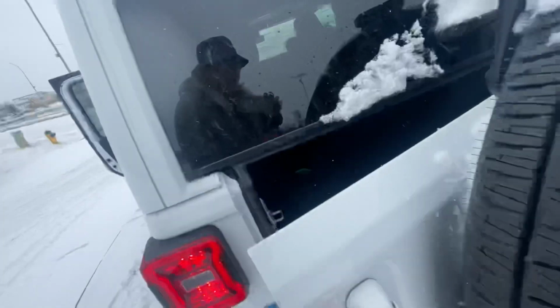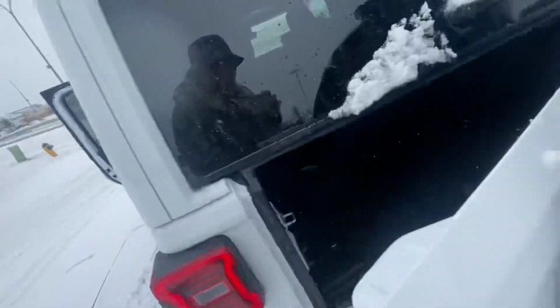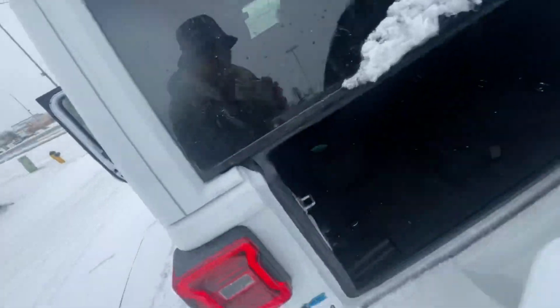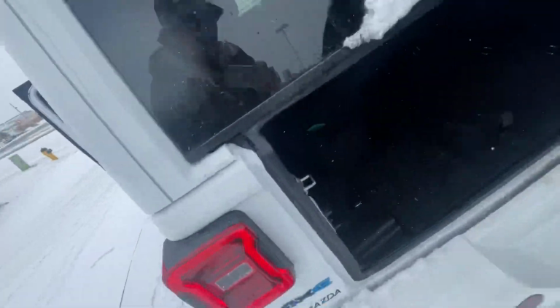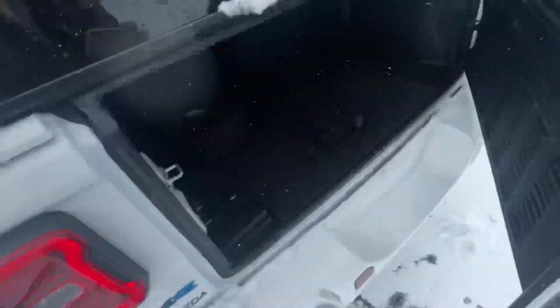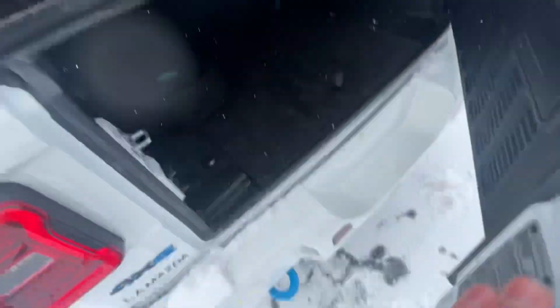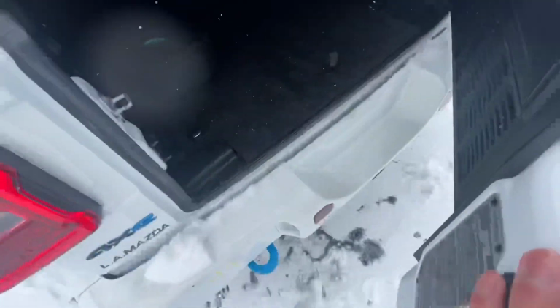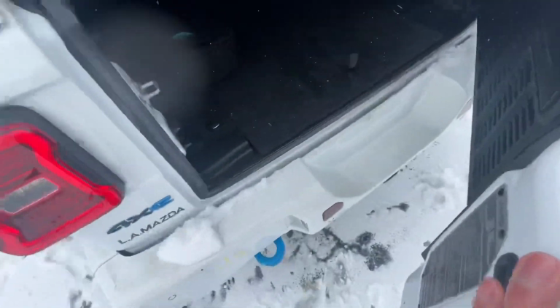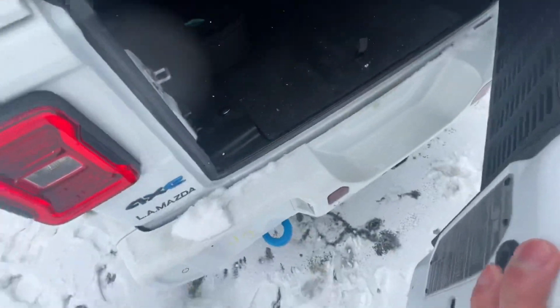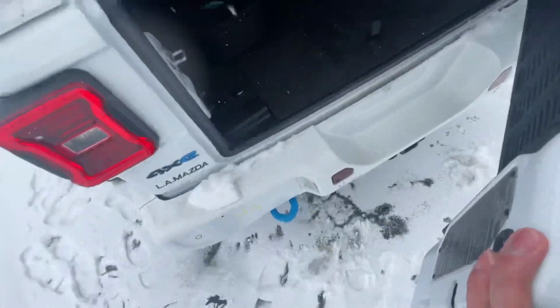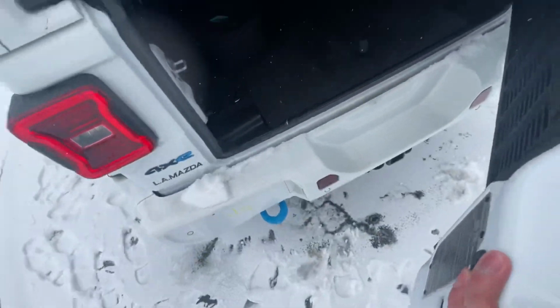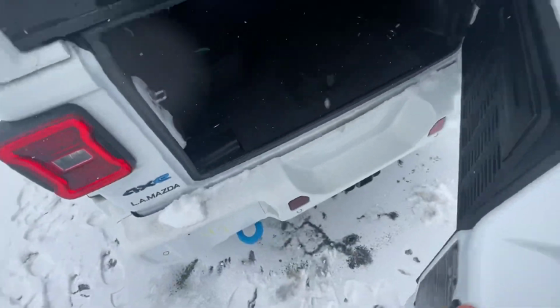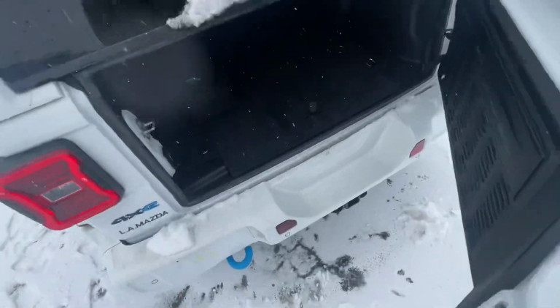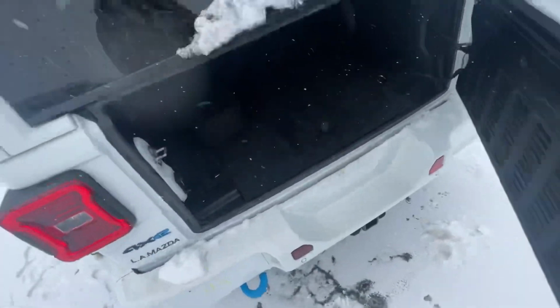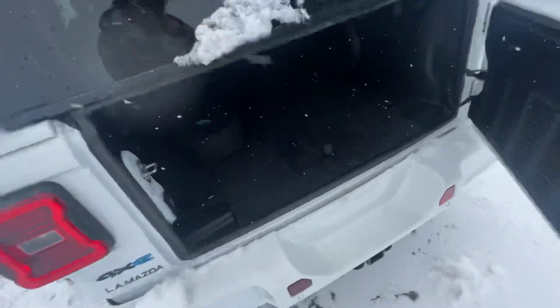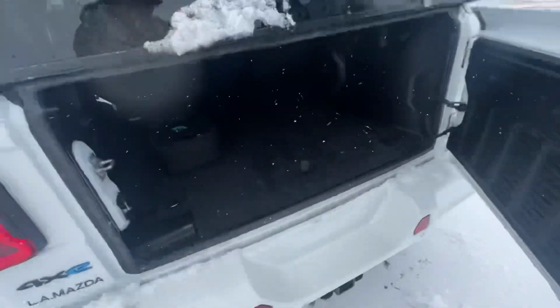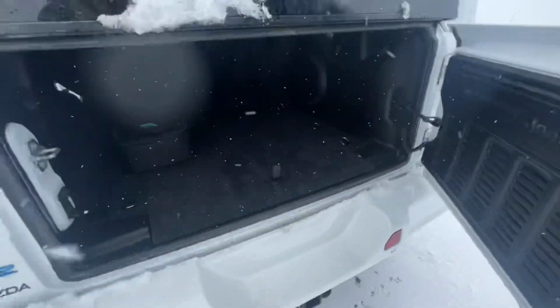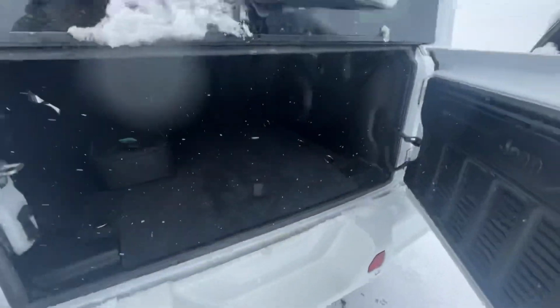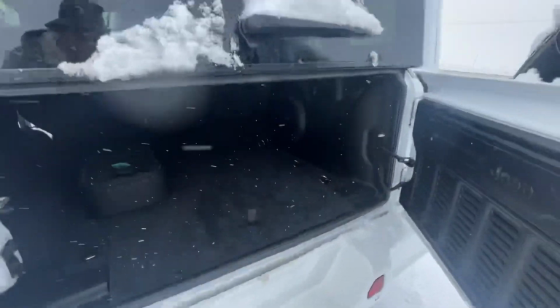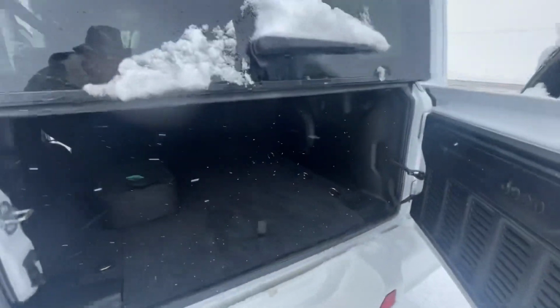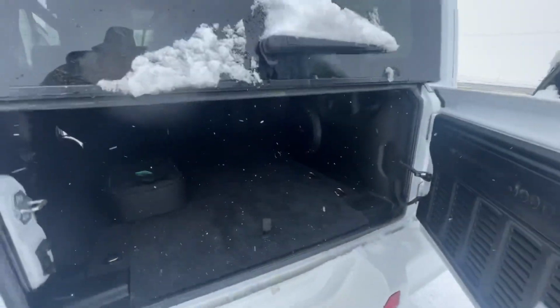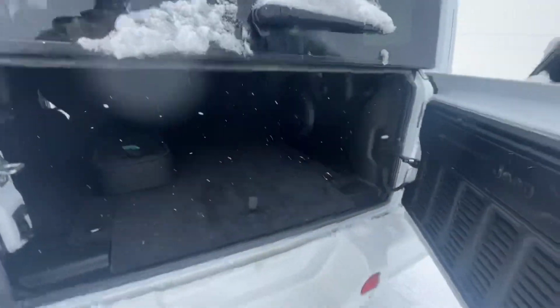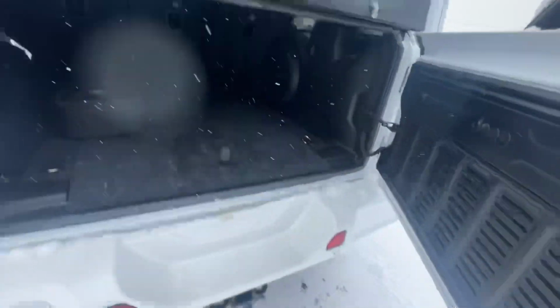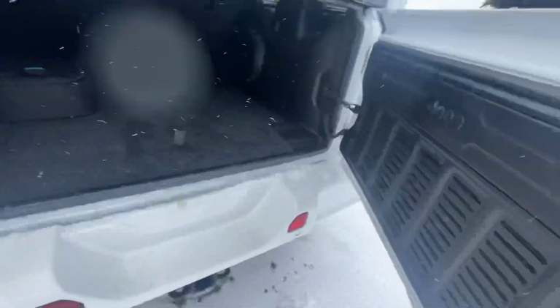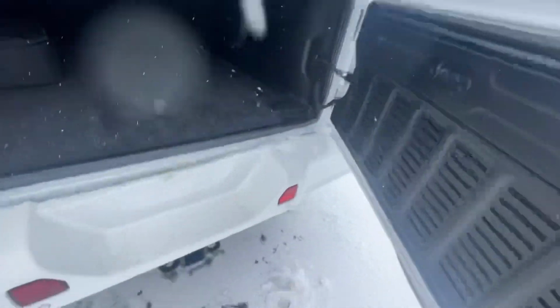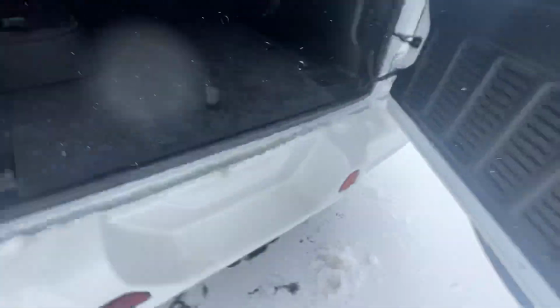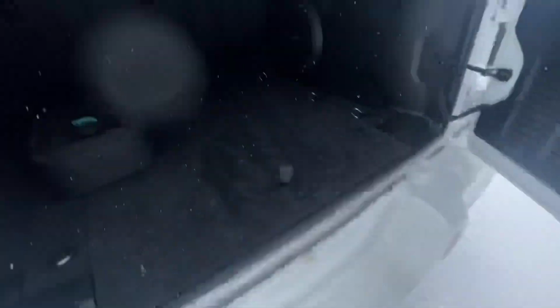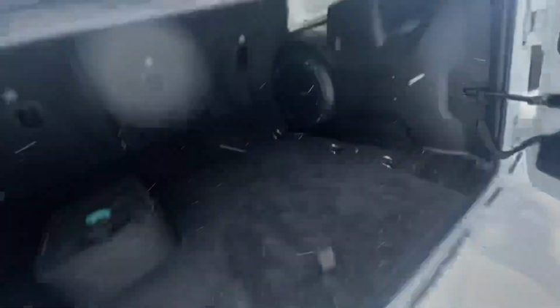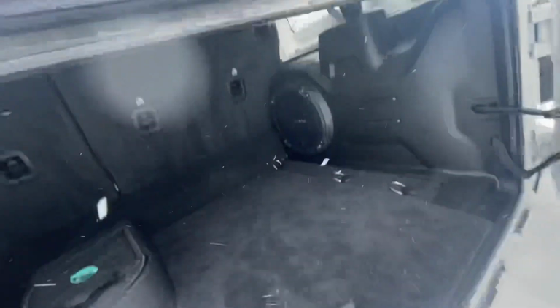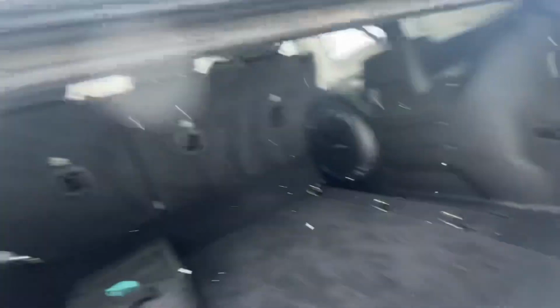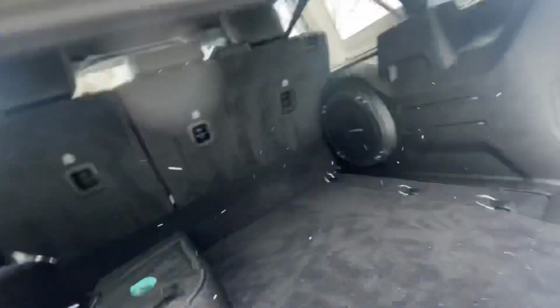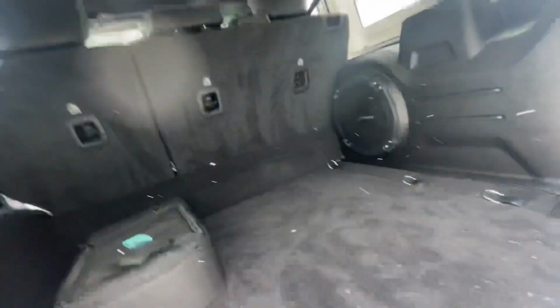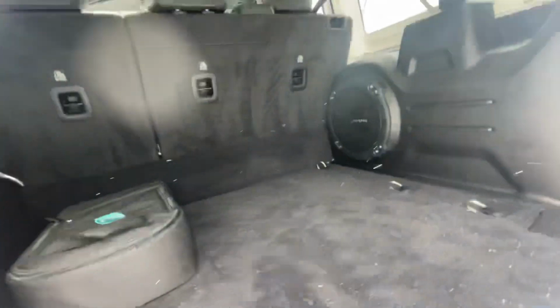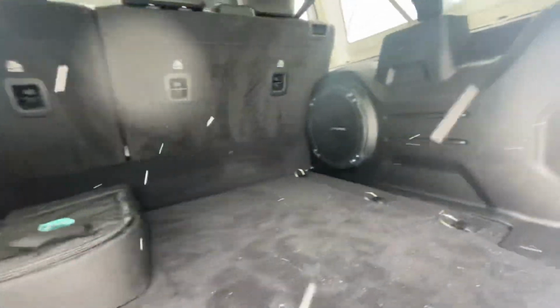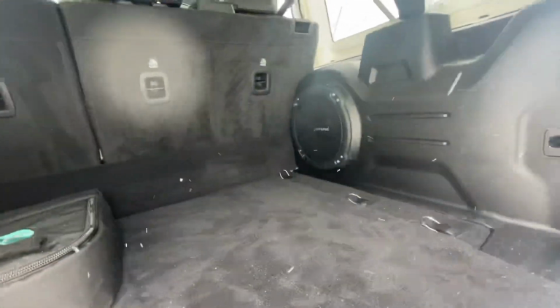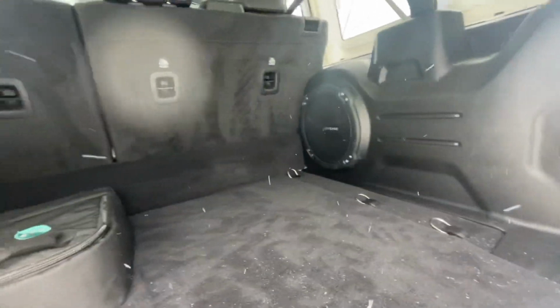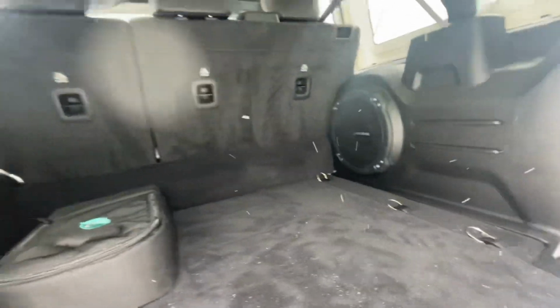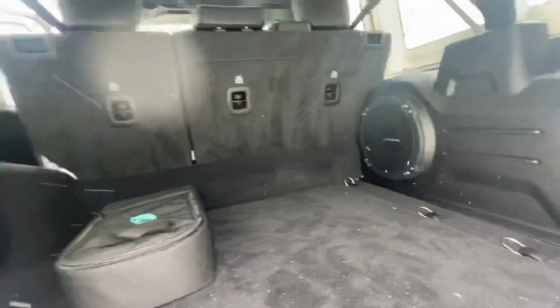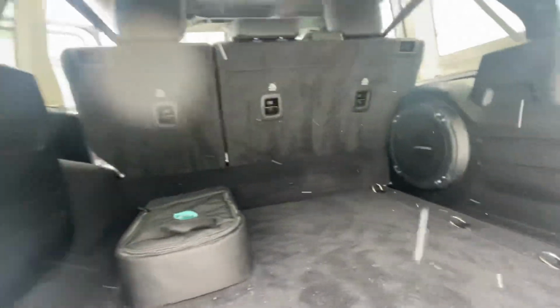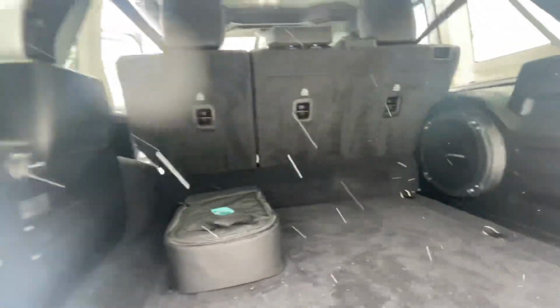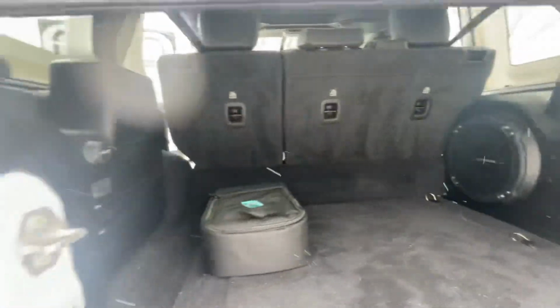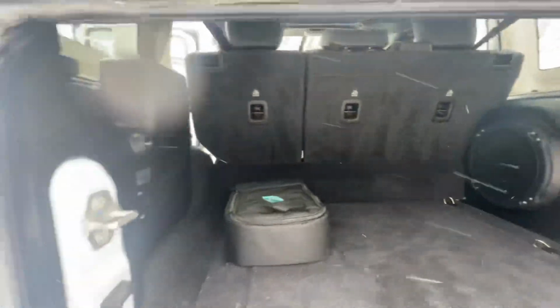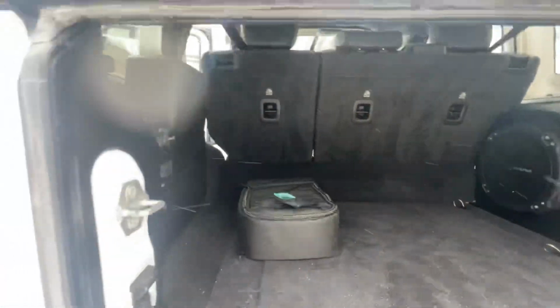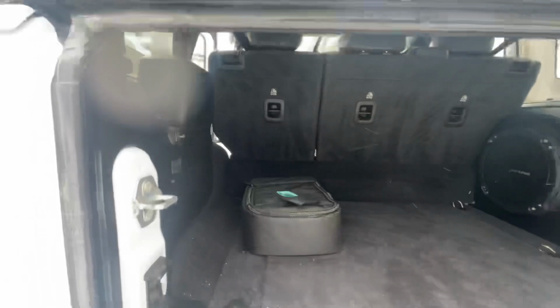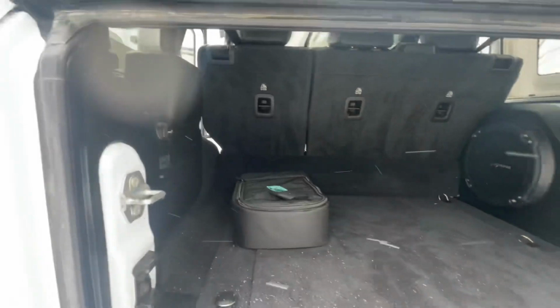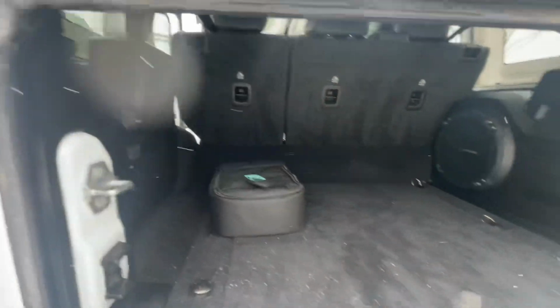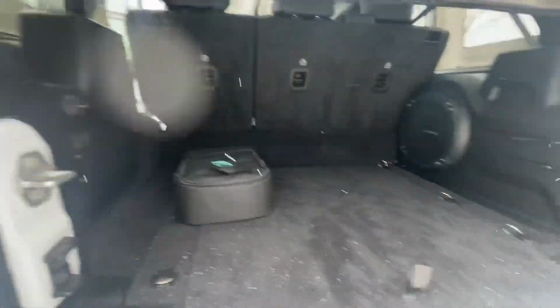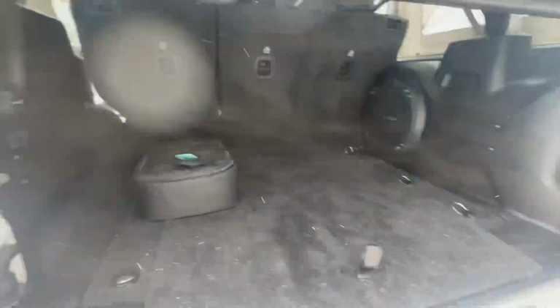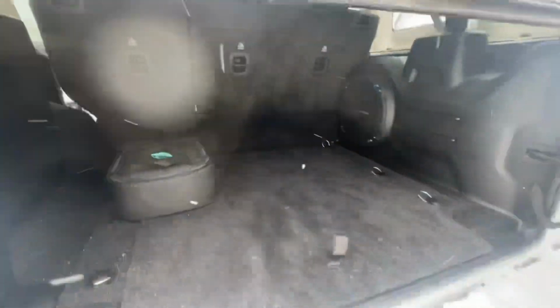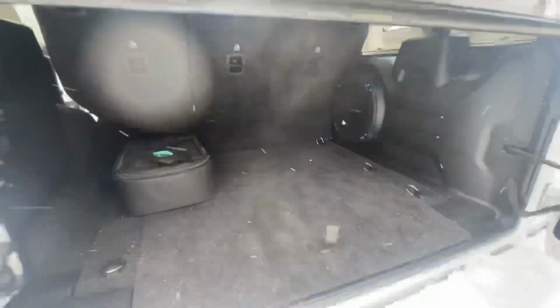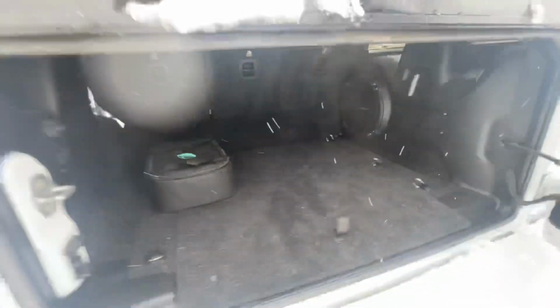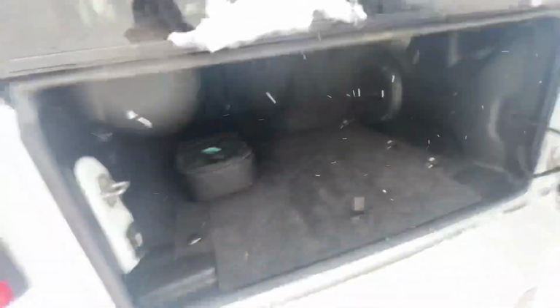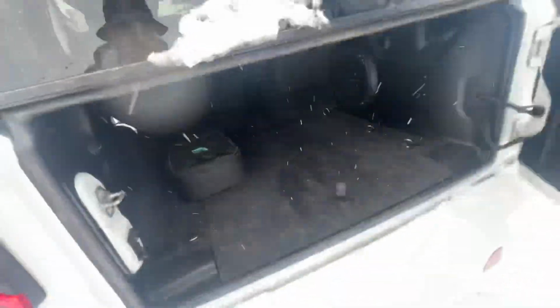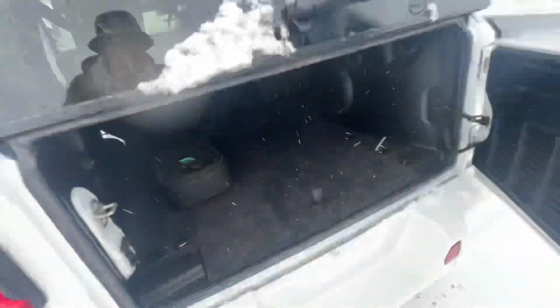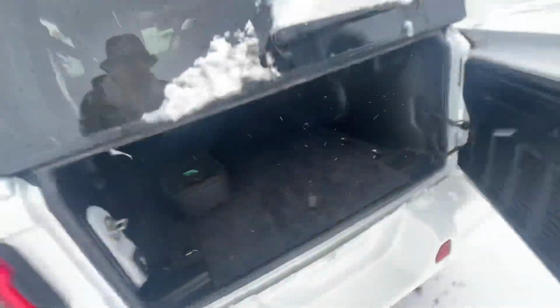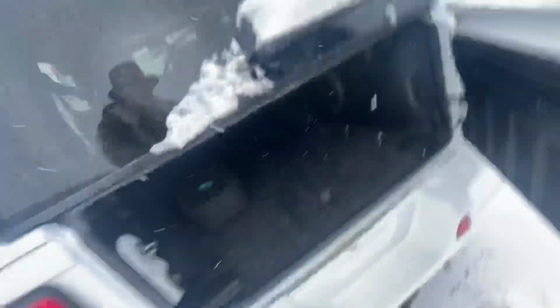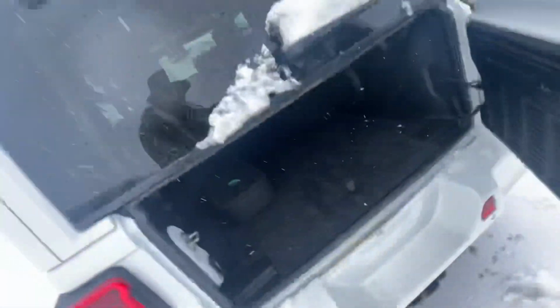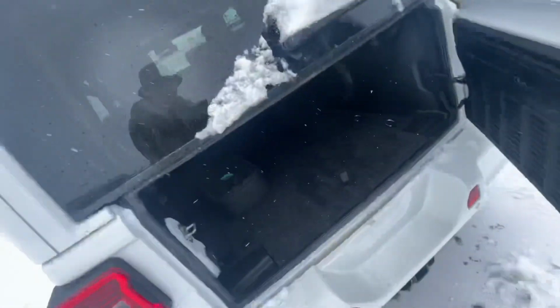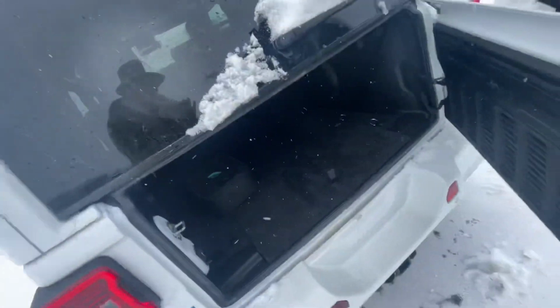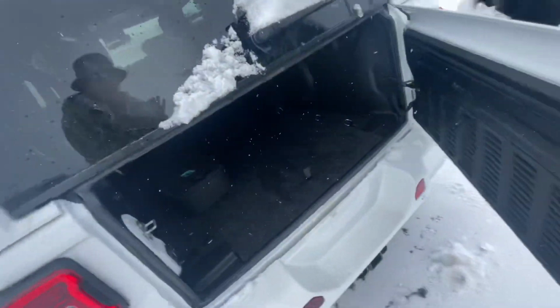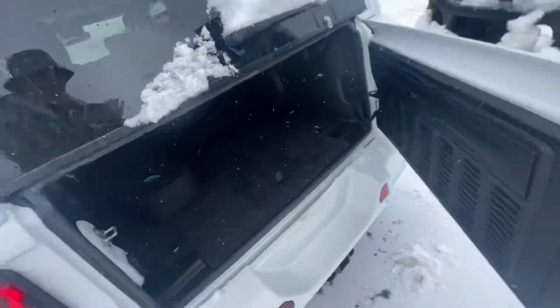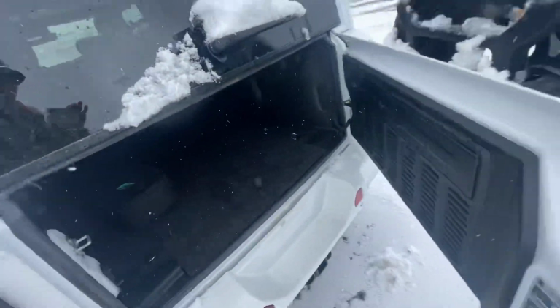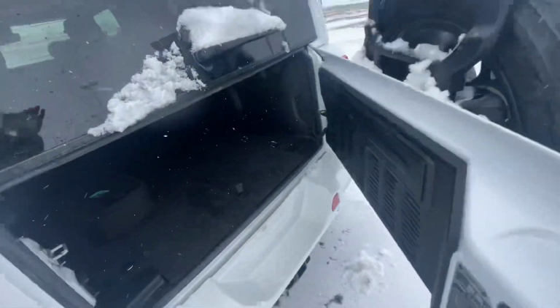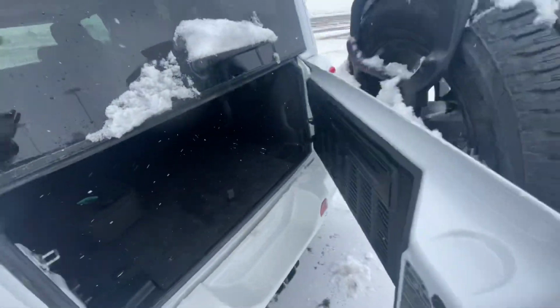And then for your trunk space, of course, take a look at this — you could fit a whole car back here.